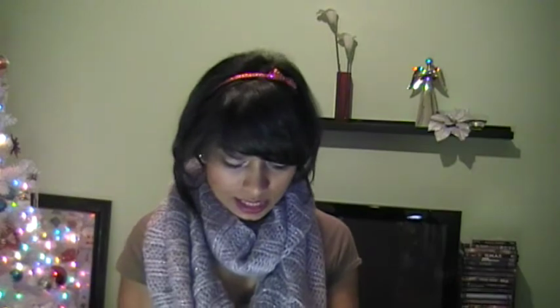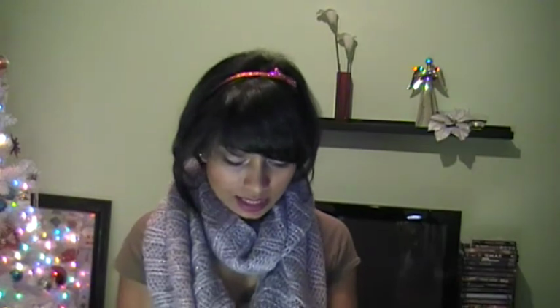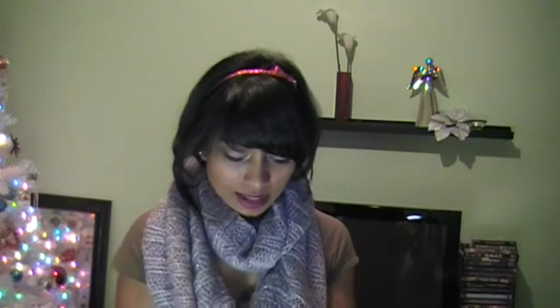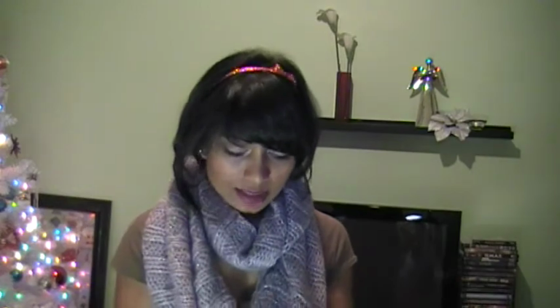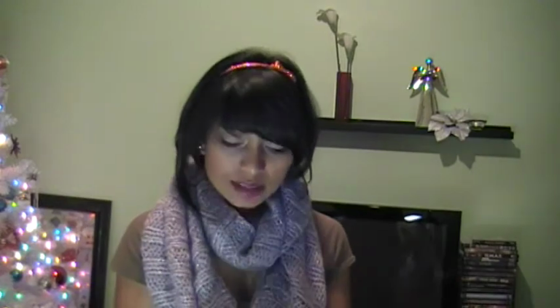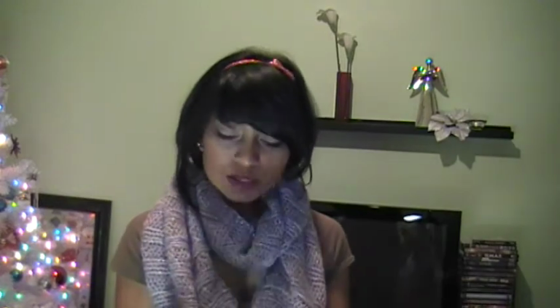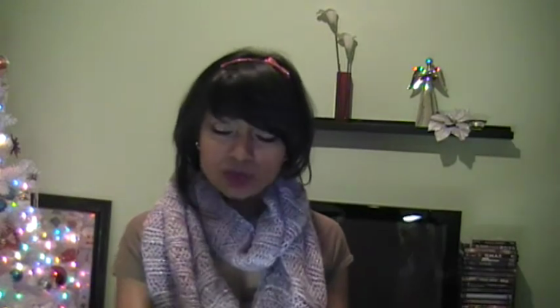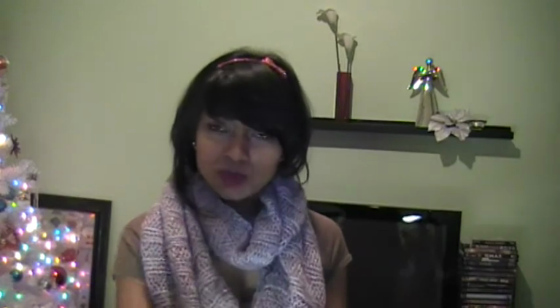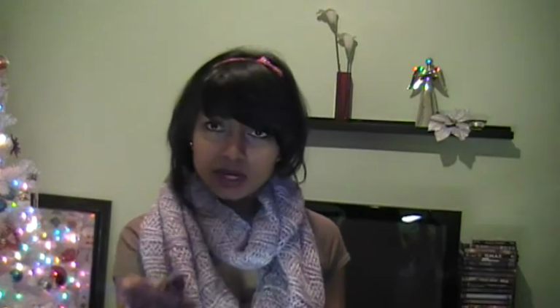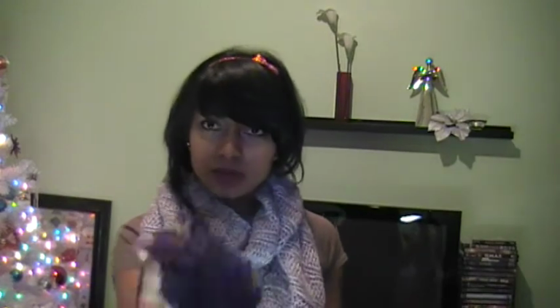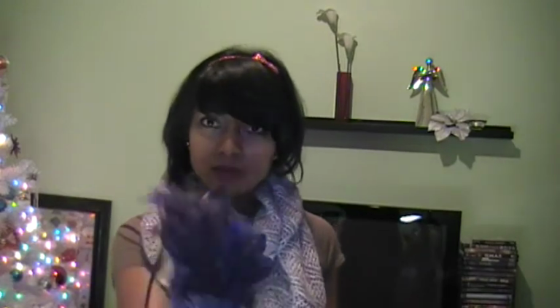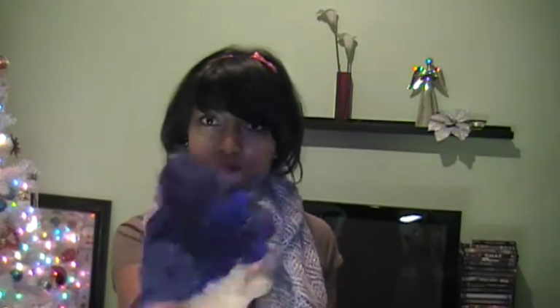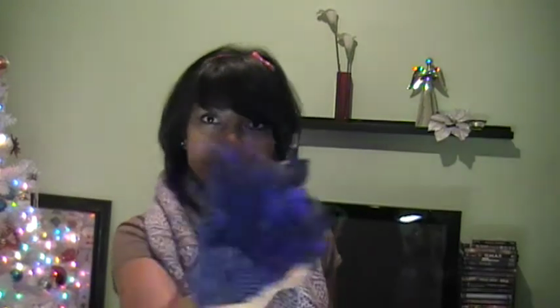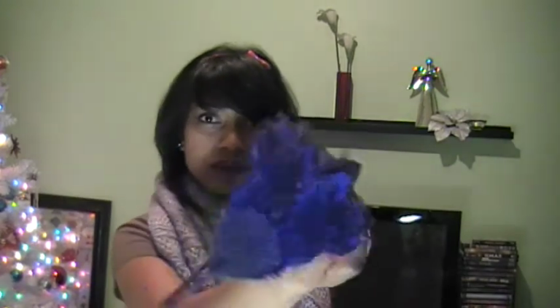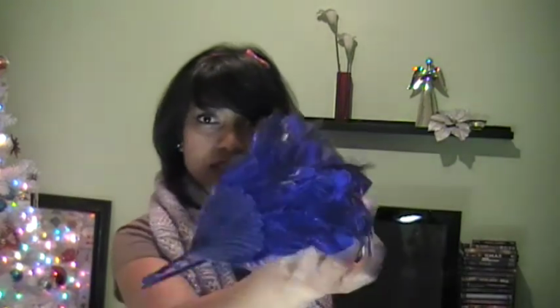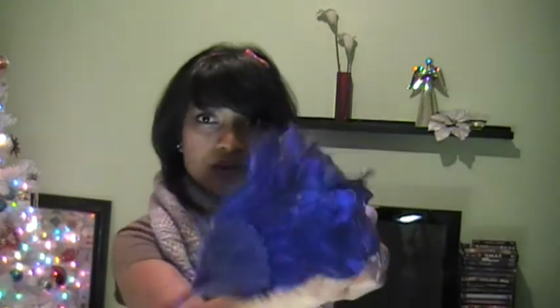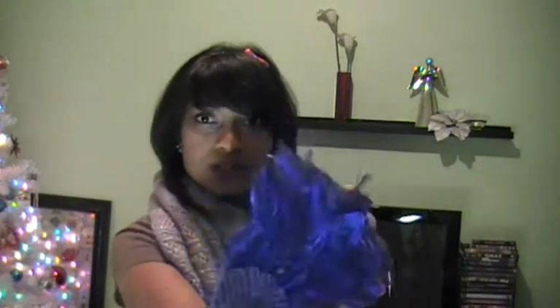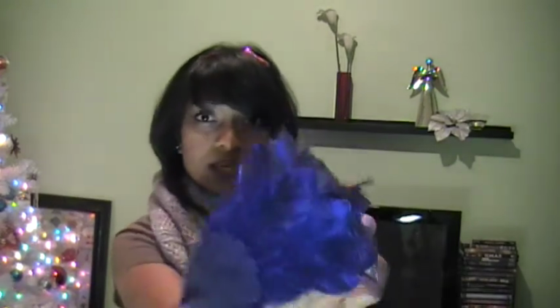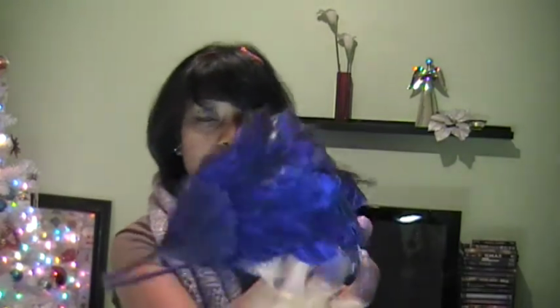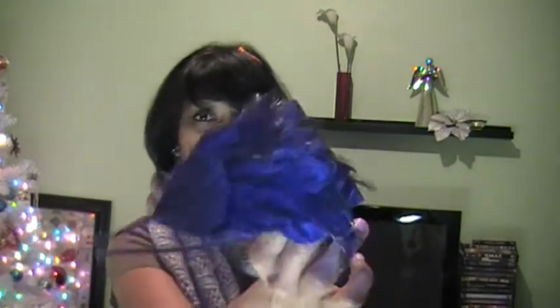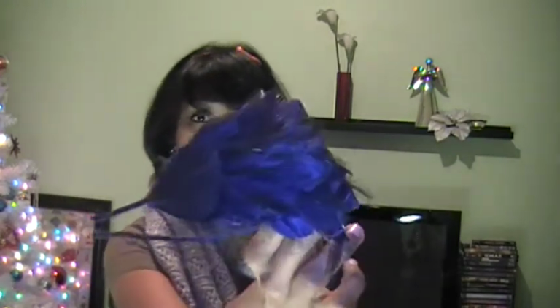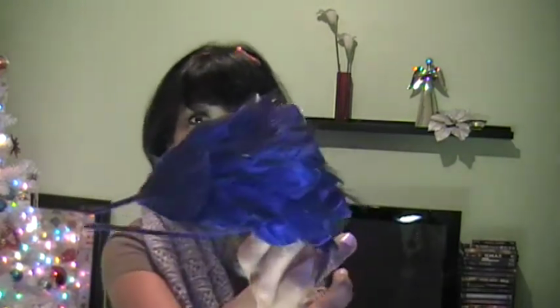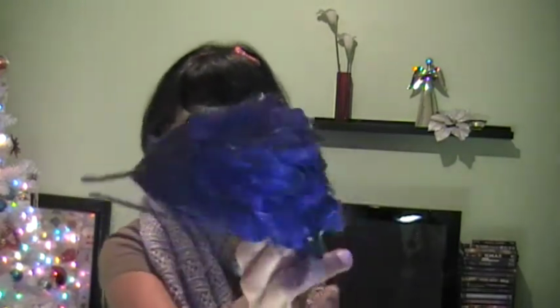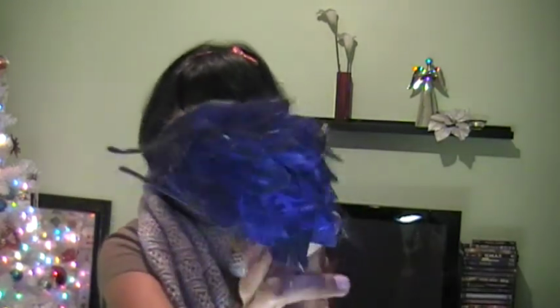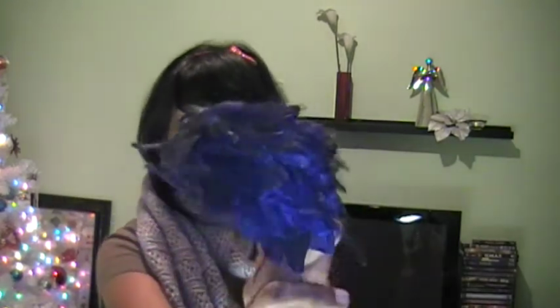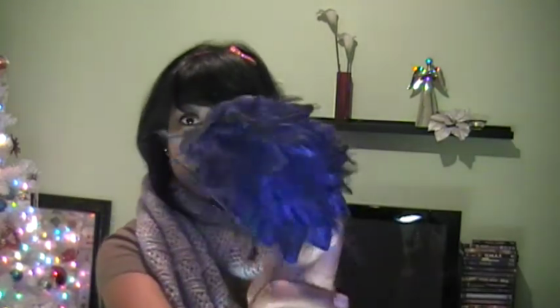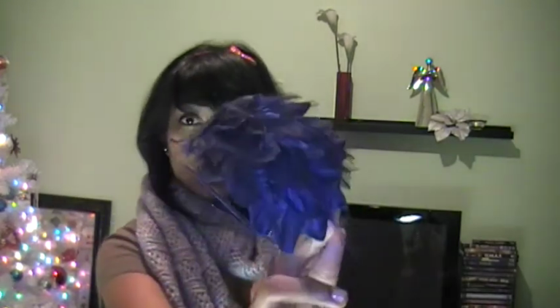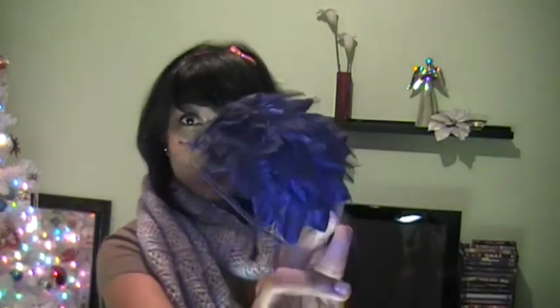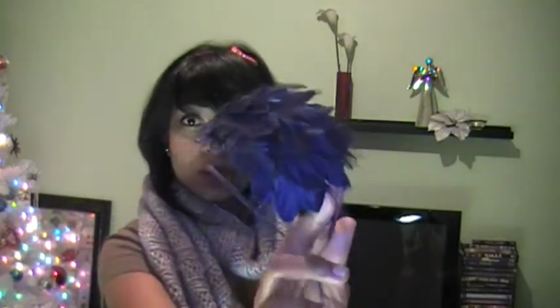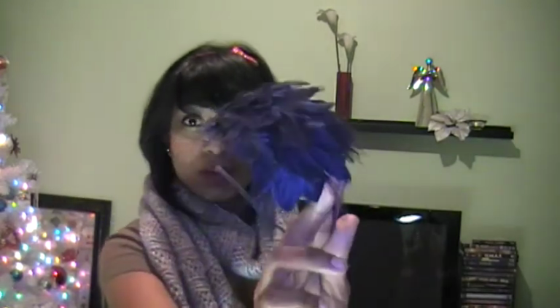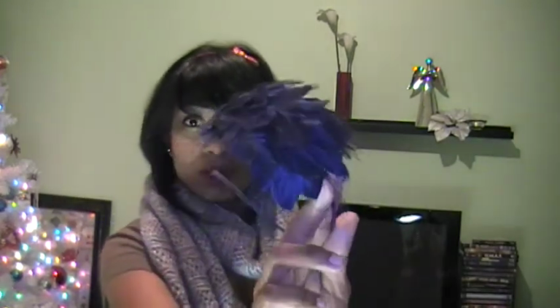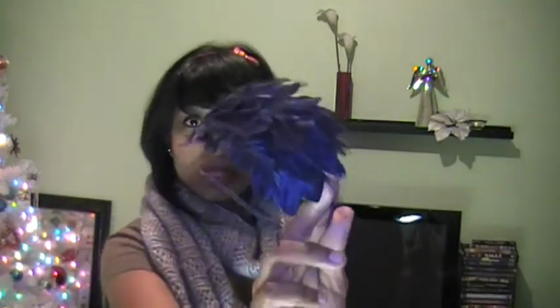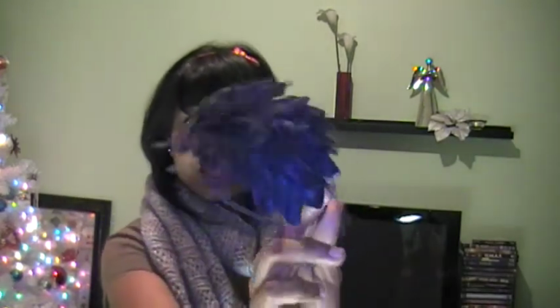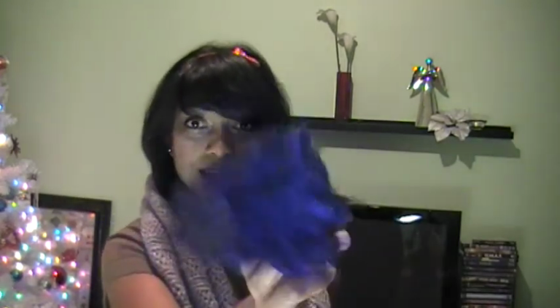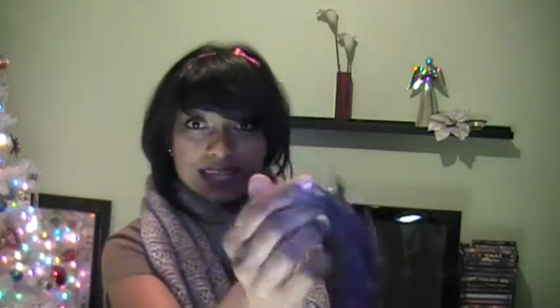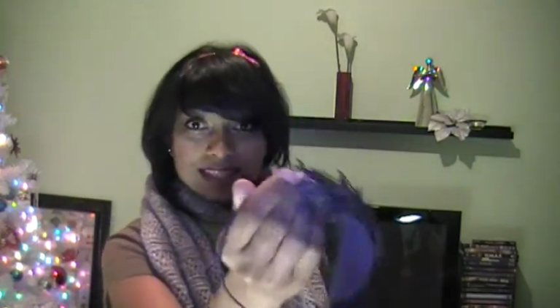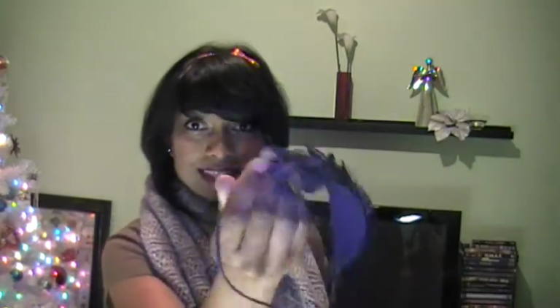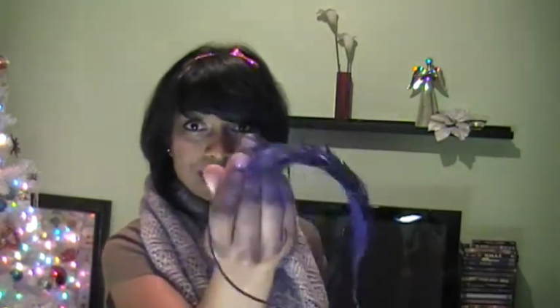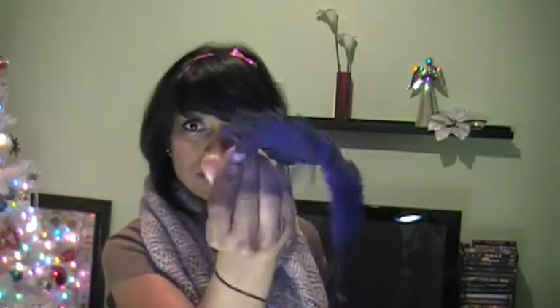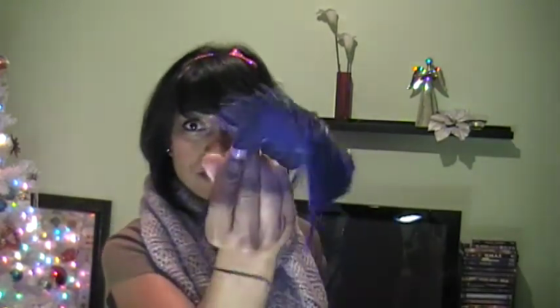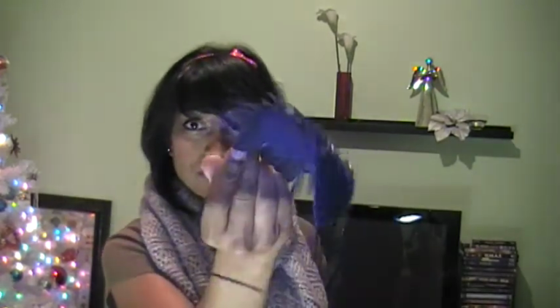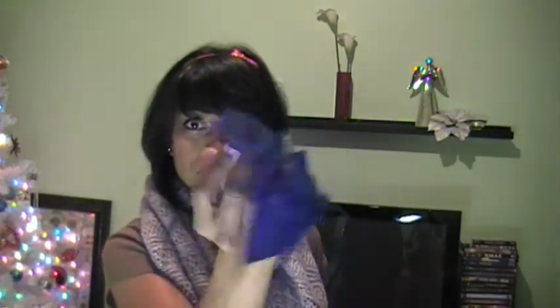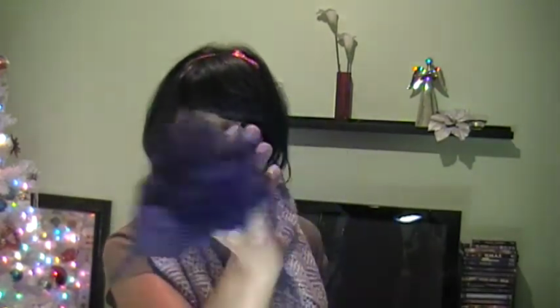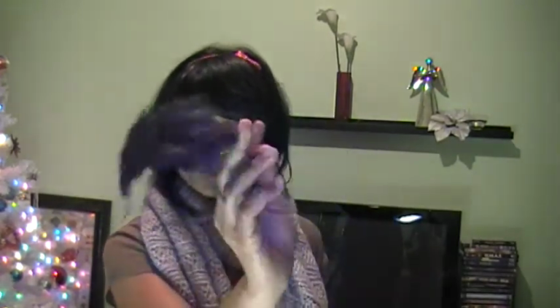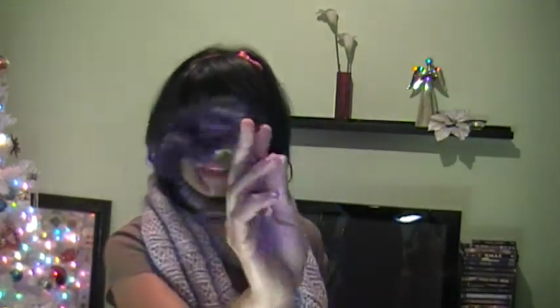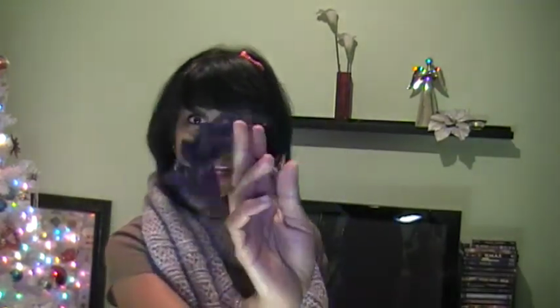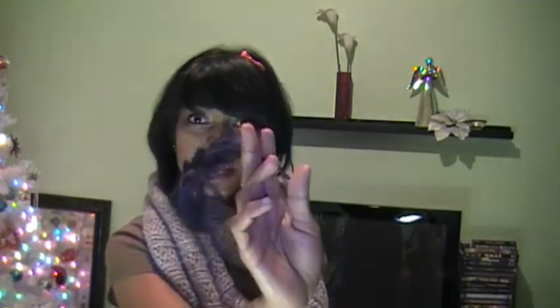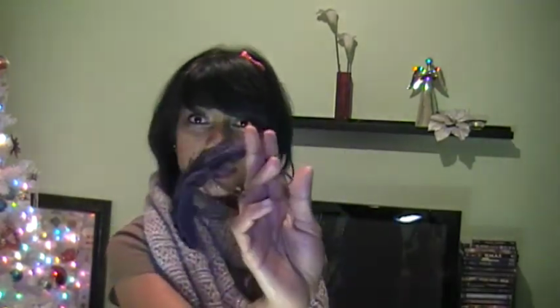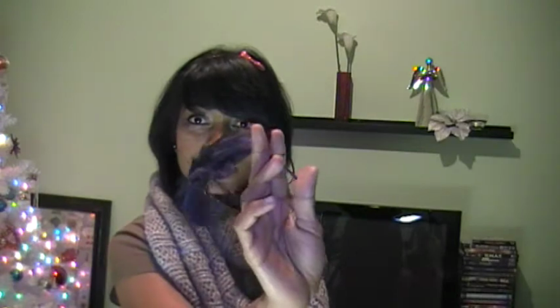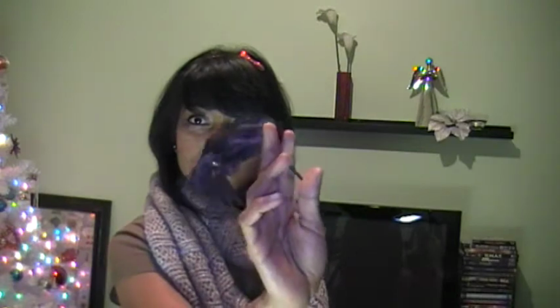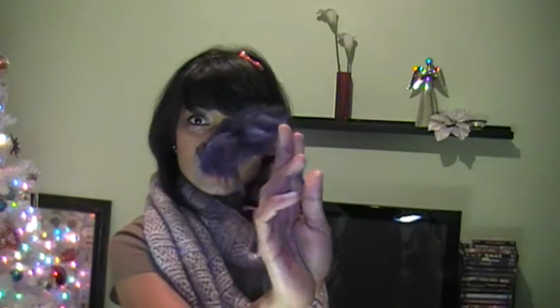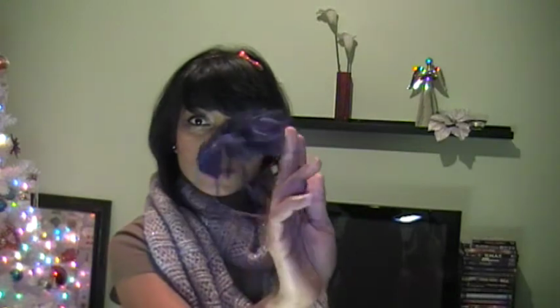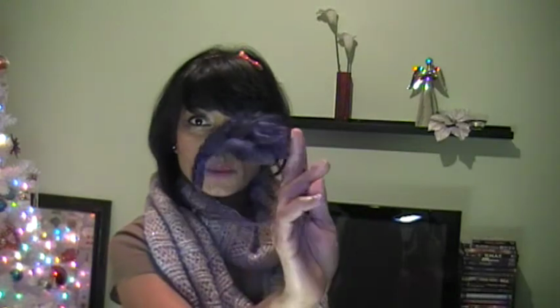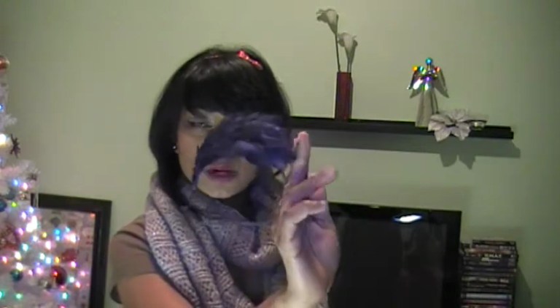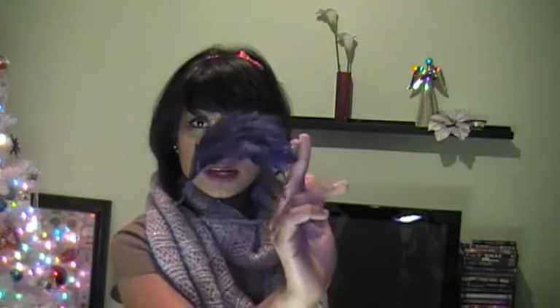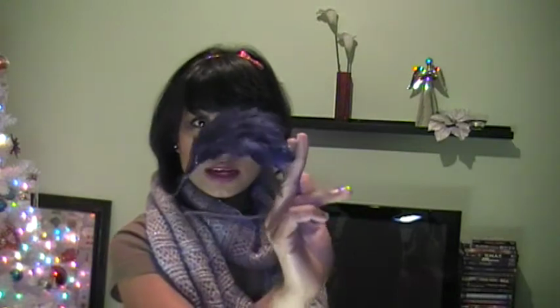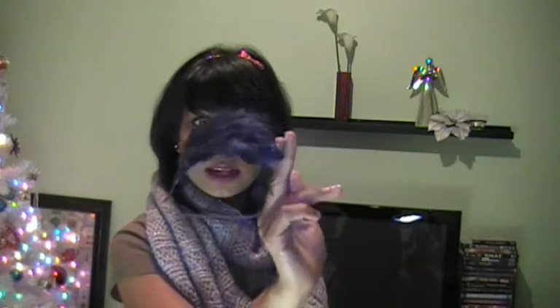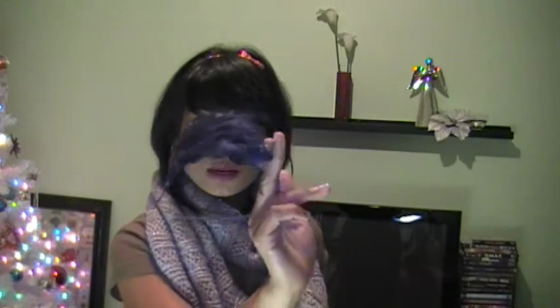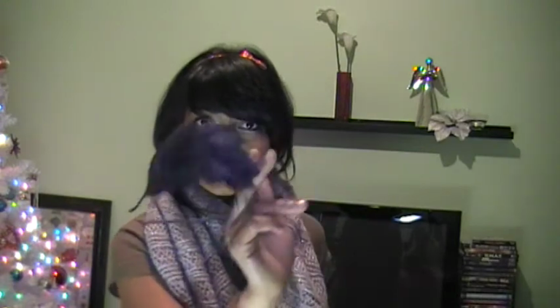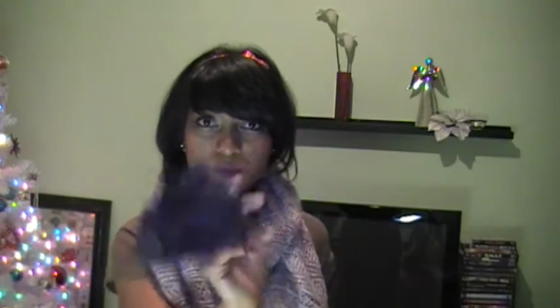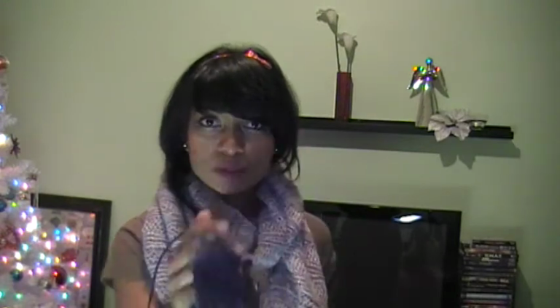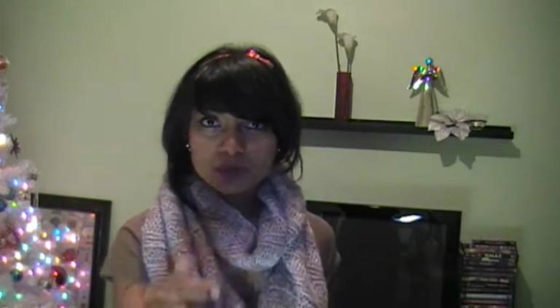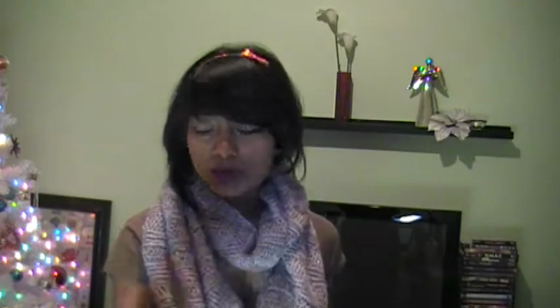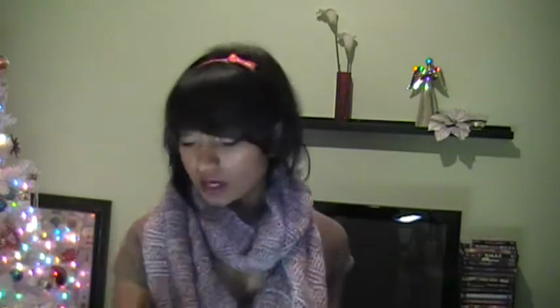This one with the feathers, I got at Forever 21 last year, and I wore it at a Christmas party.